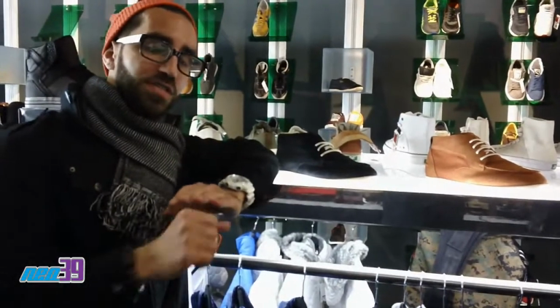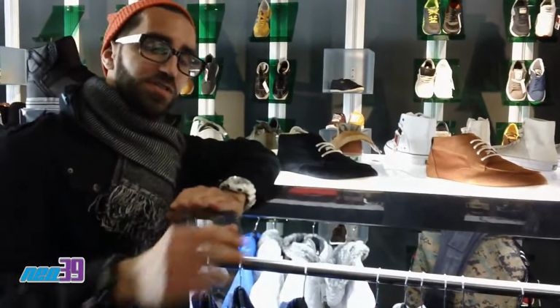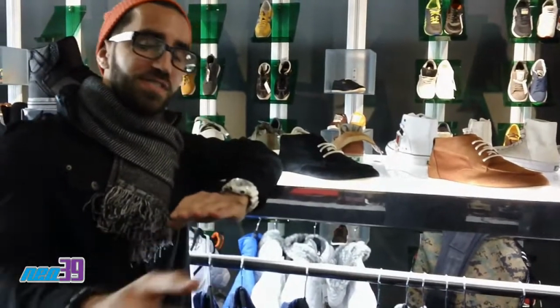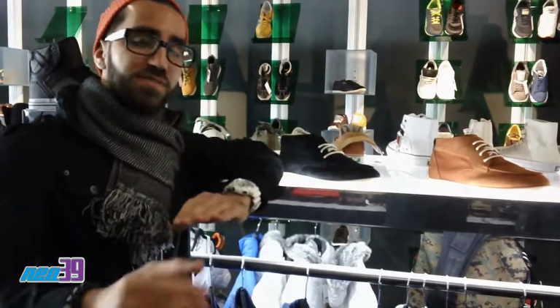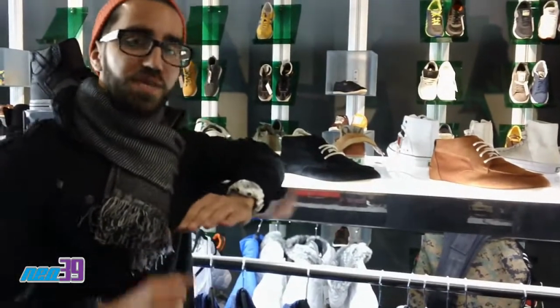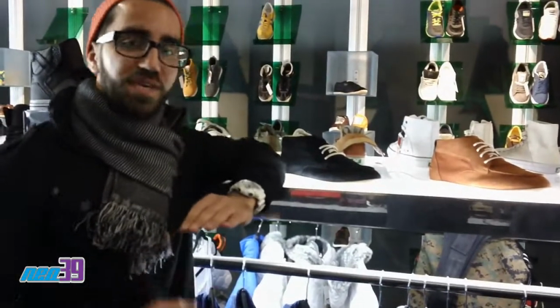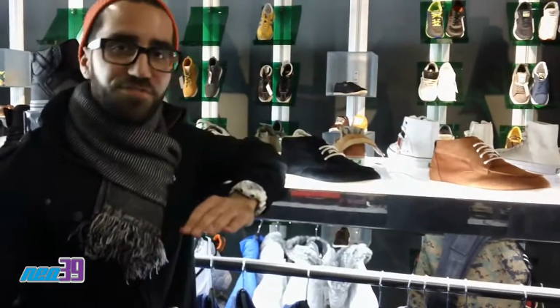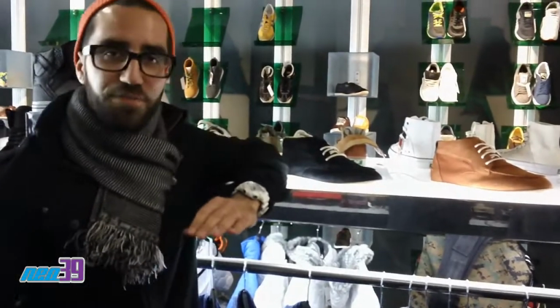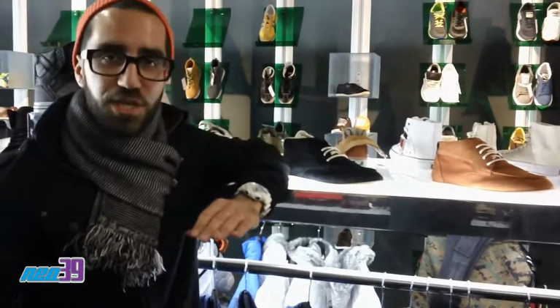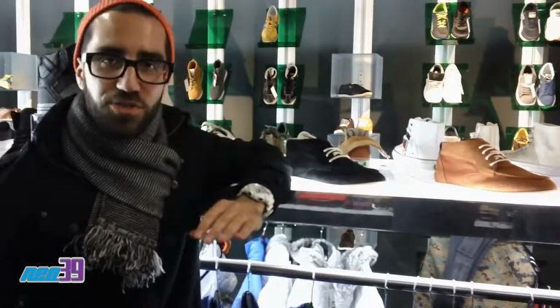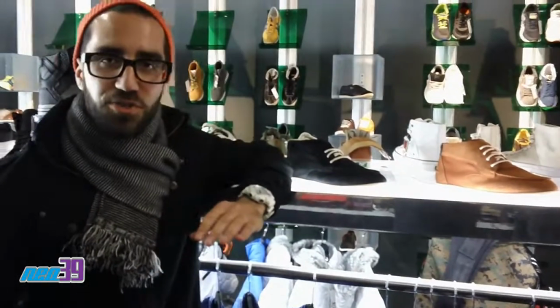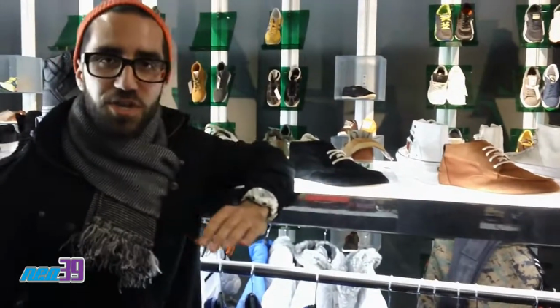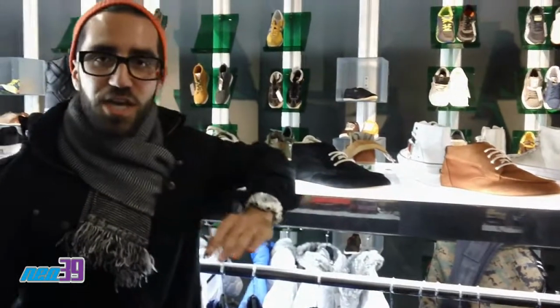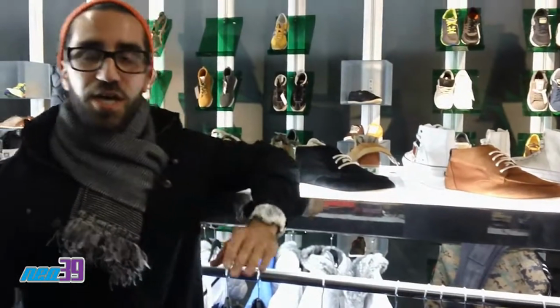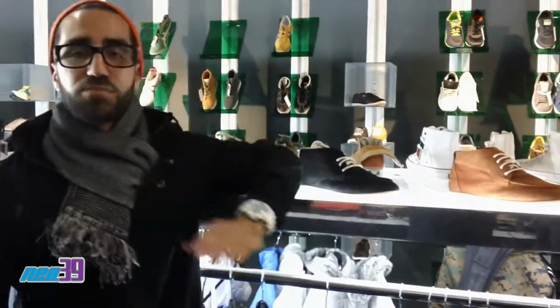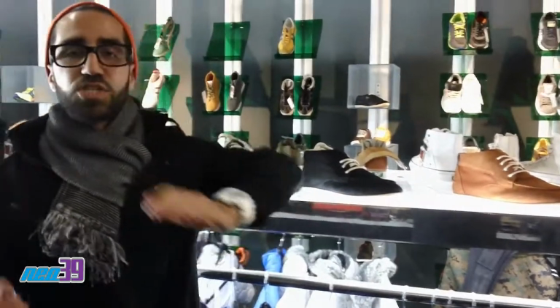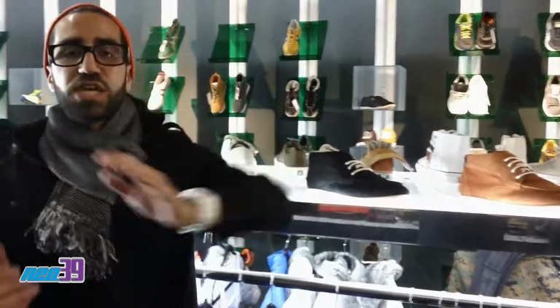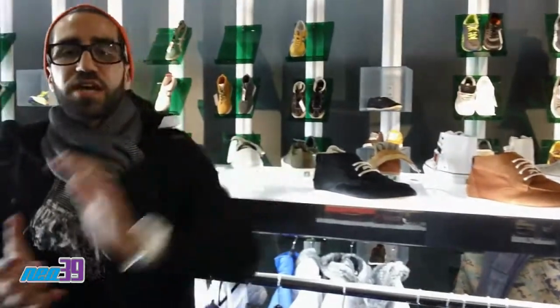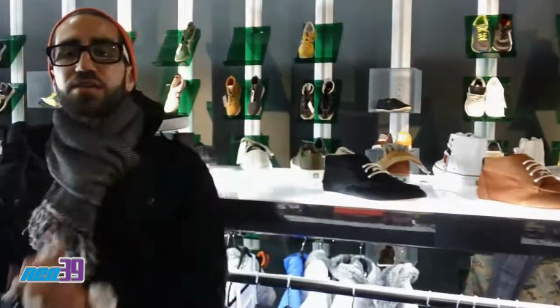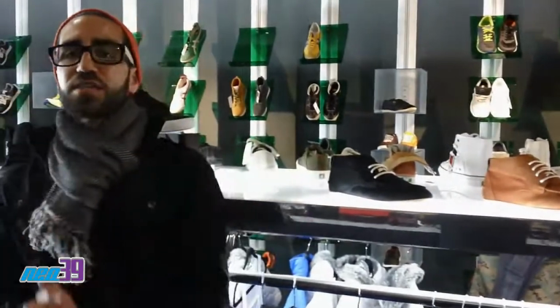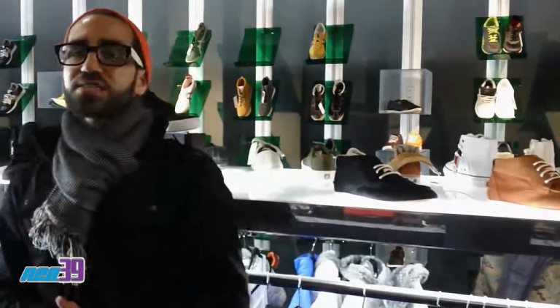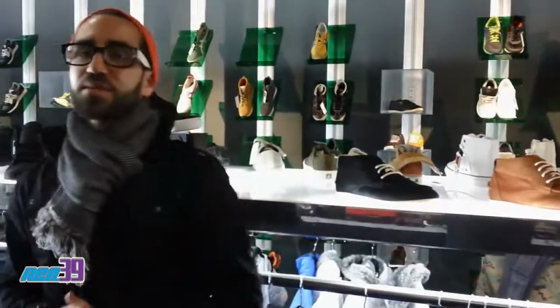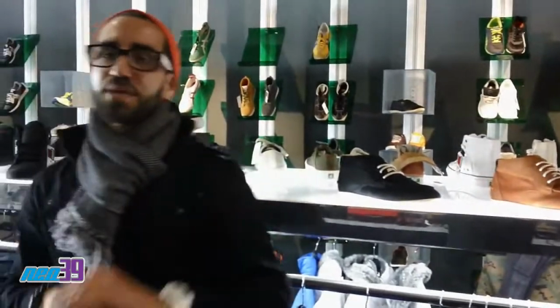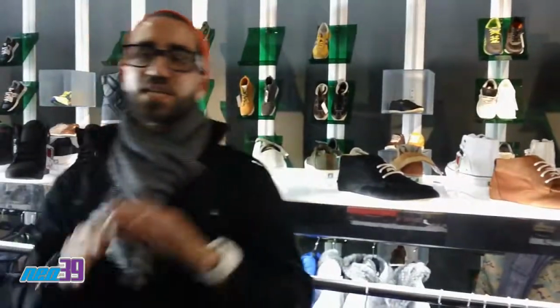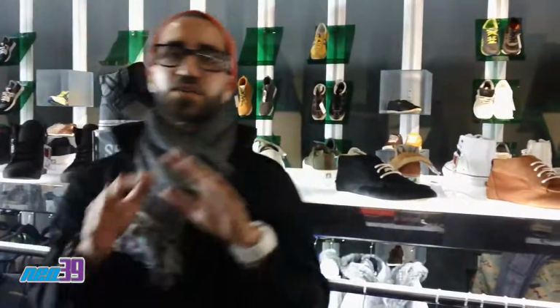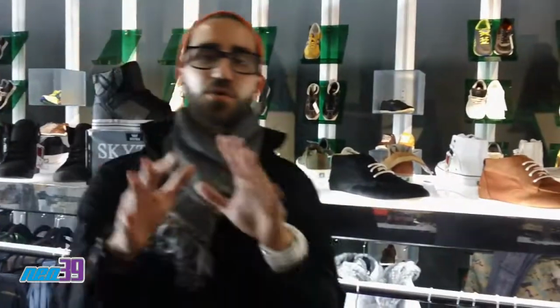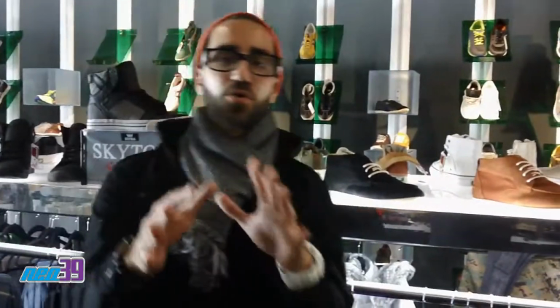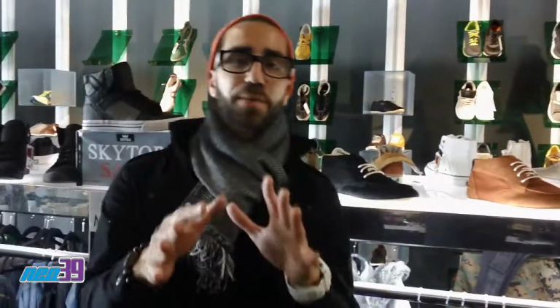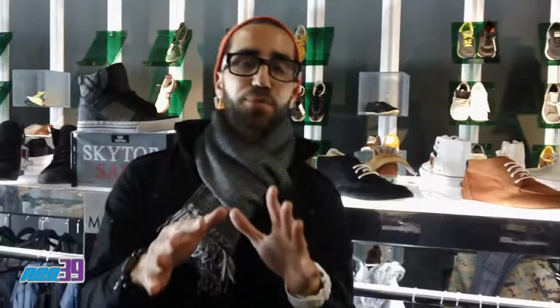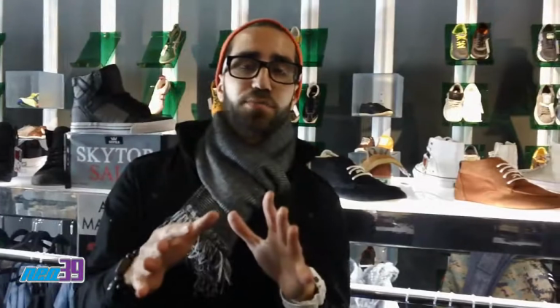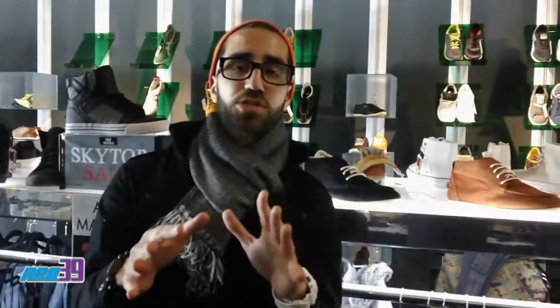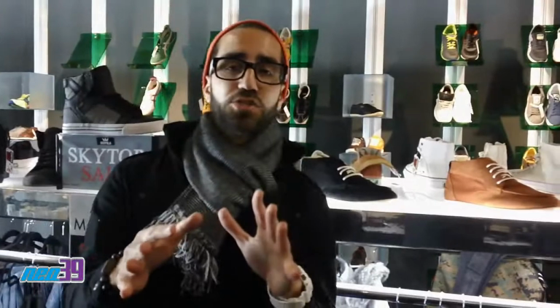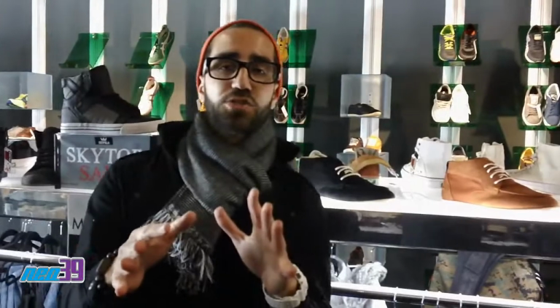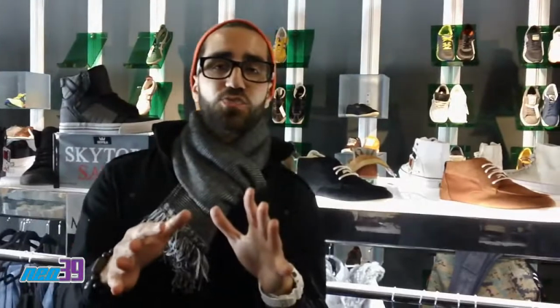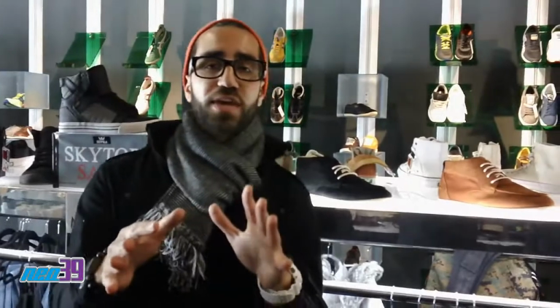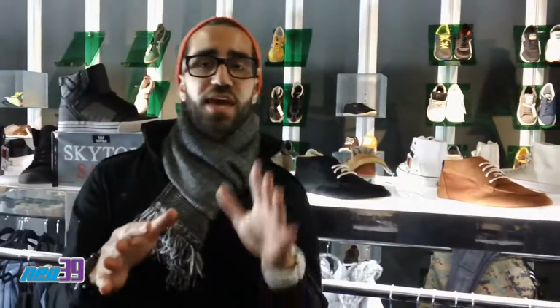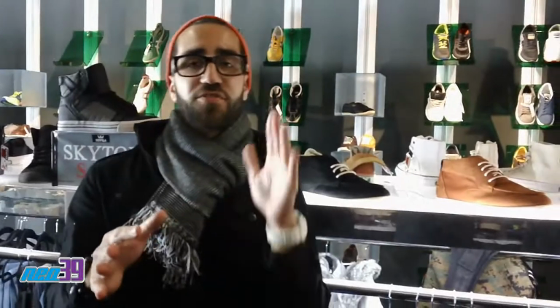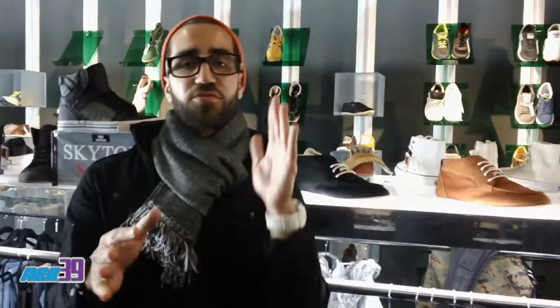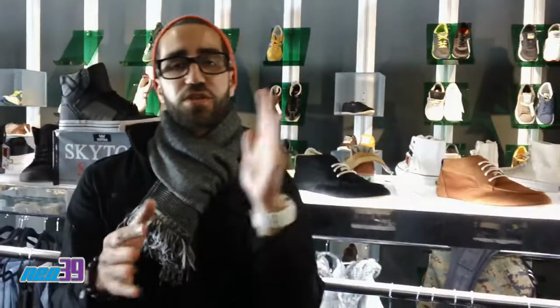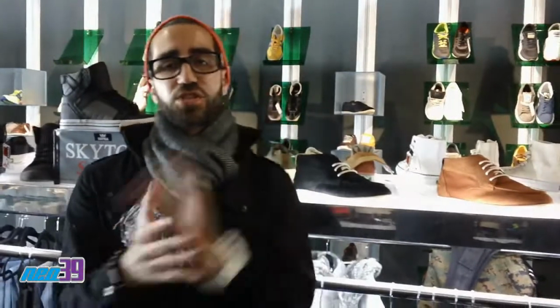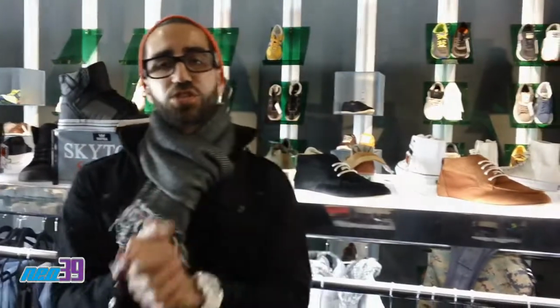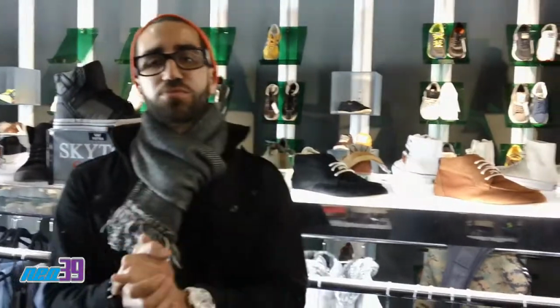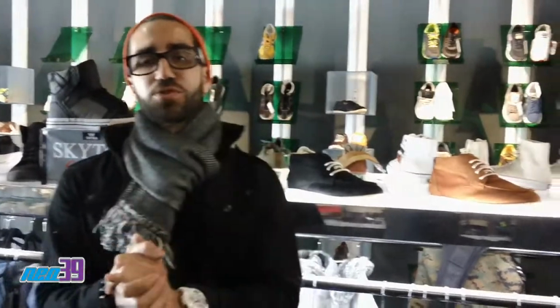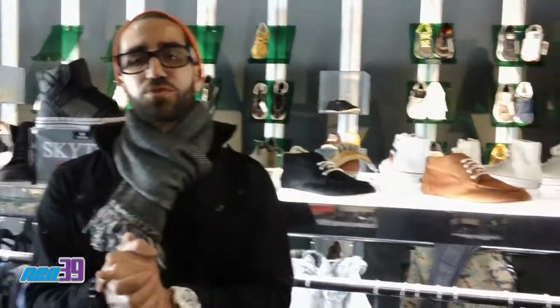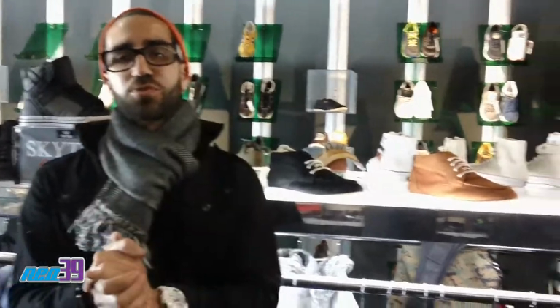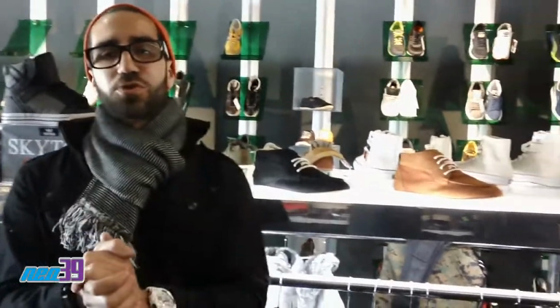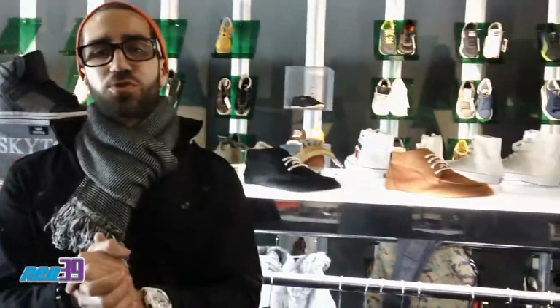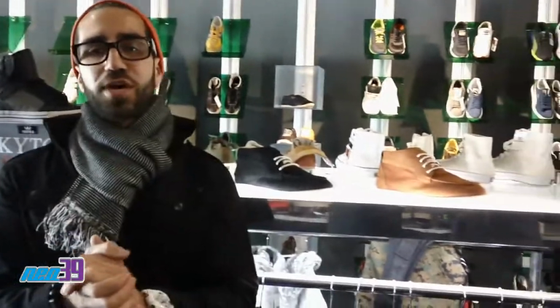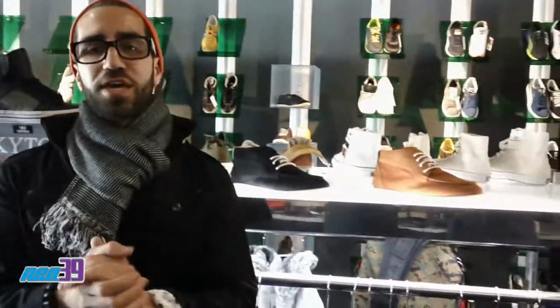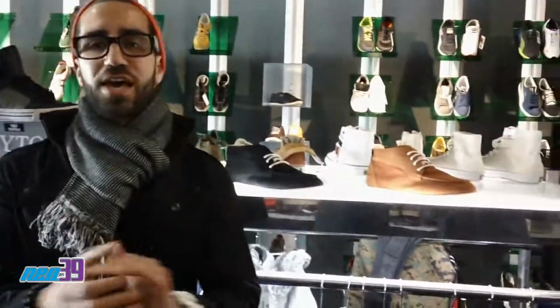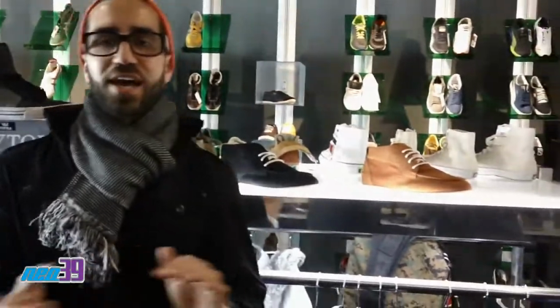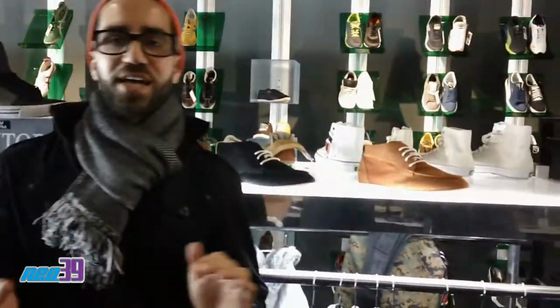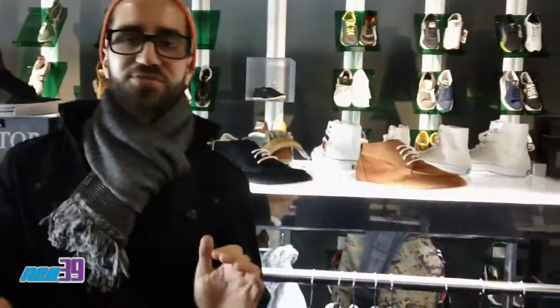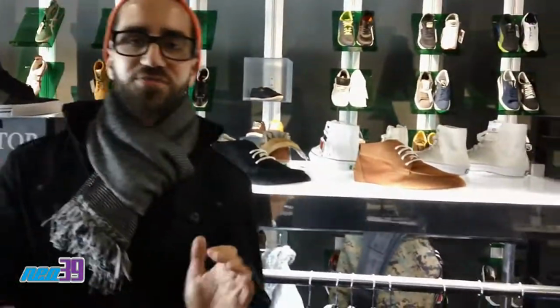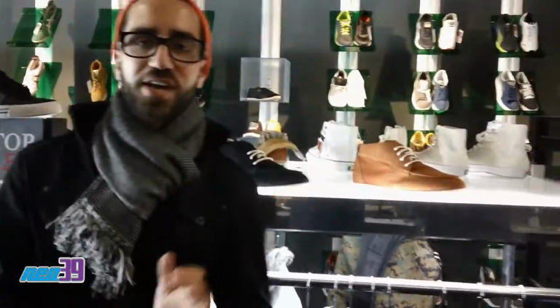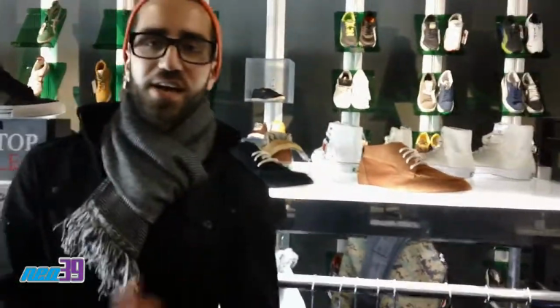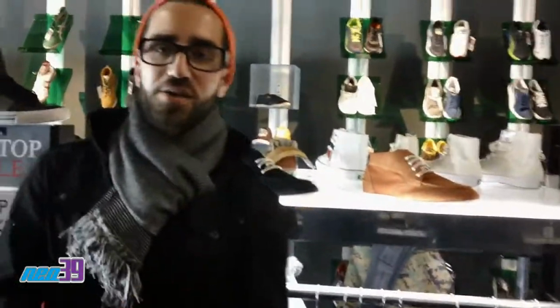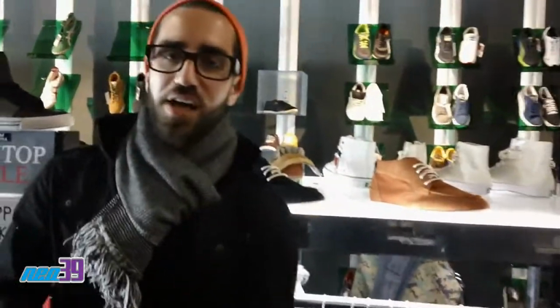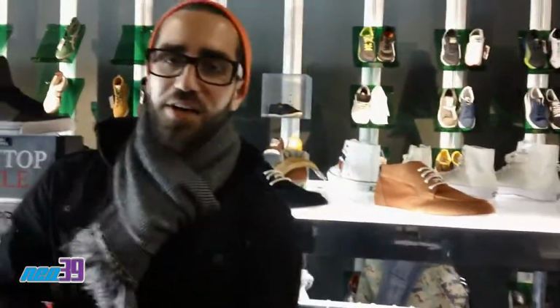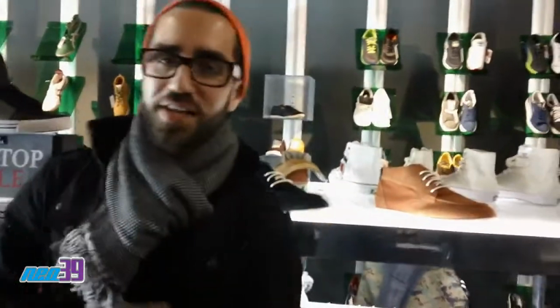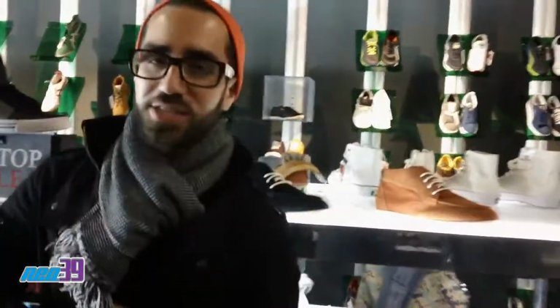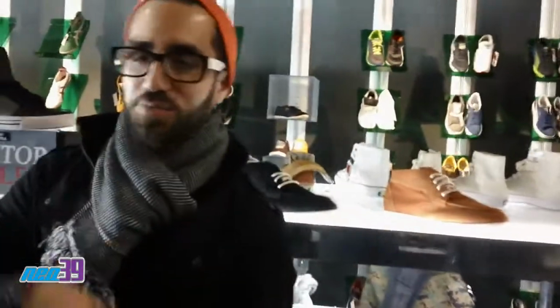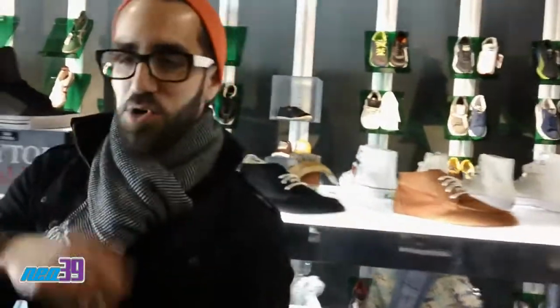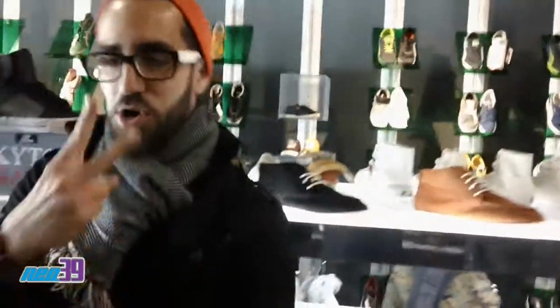This is Mickey from NEO39. Come check out this and many other great Puma shoes we have. We're going to show them to you real quick. As for now, I'll catch you tomorrow.